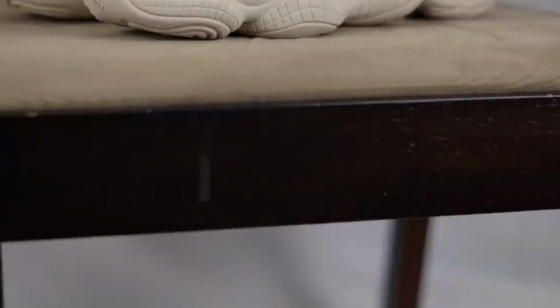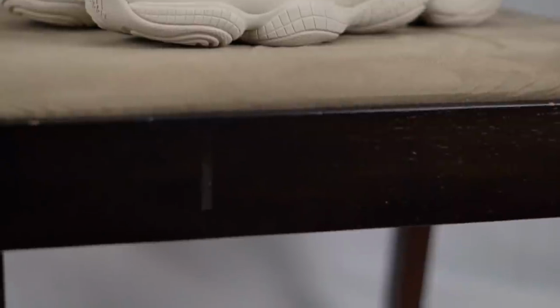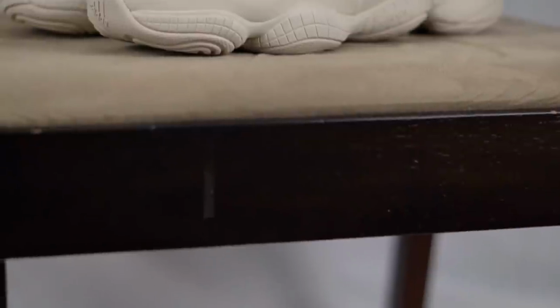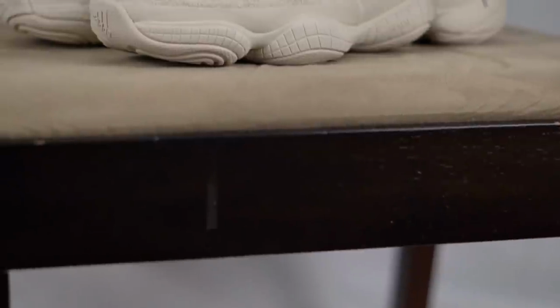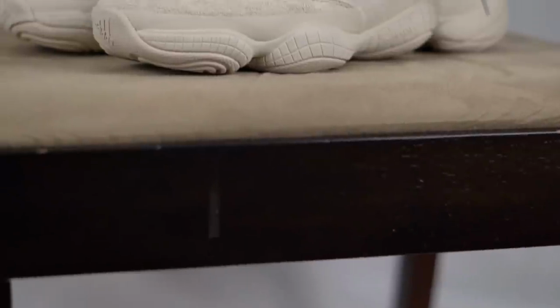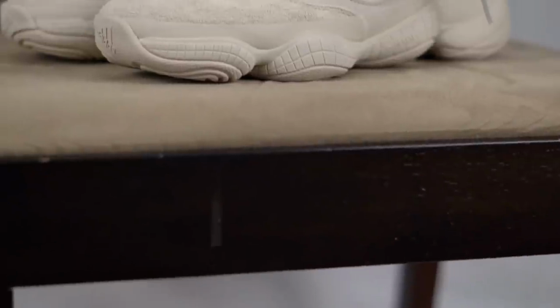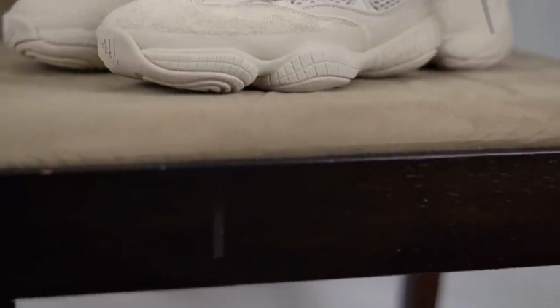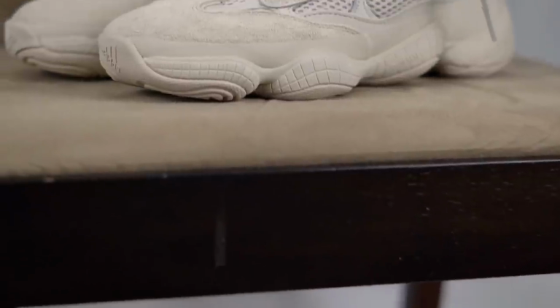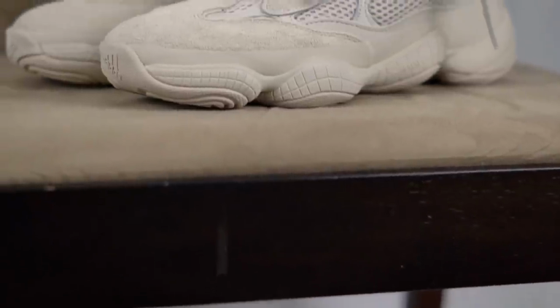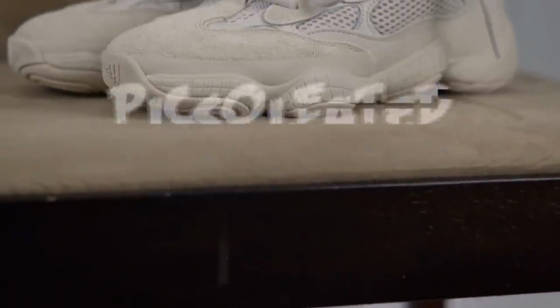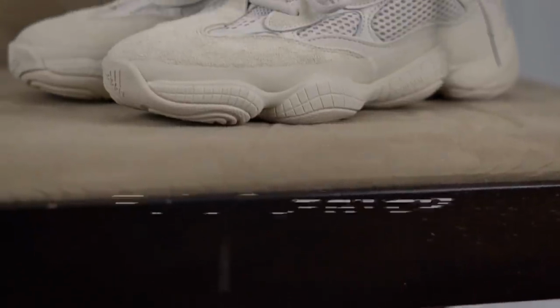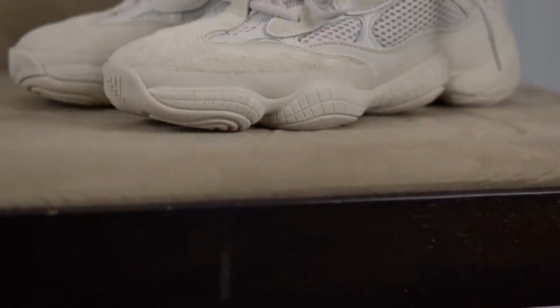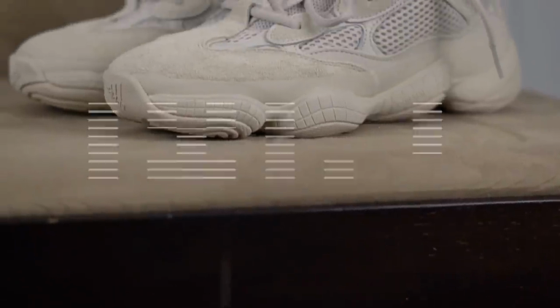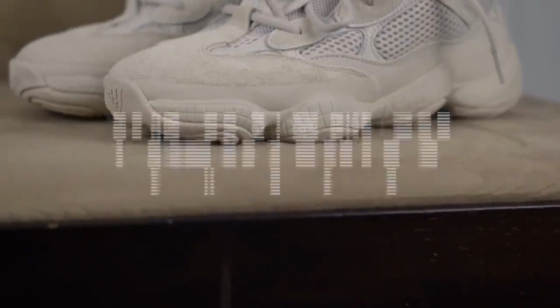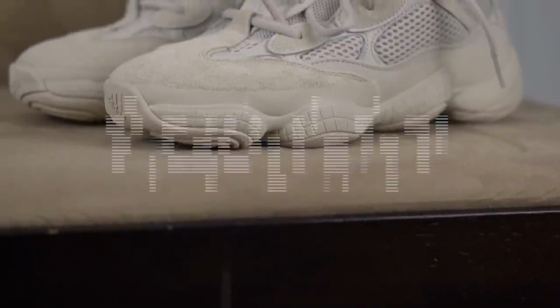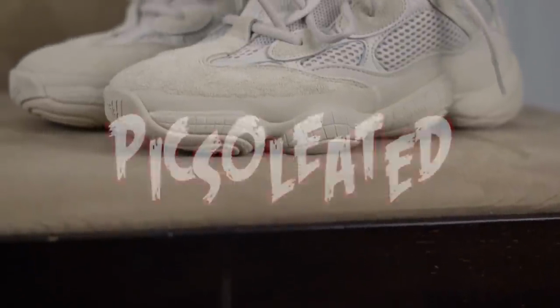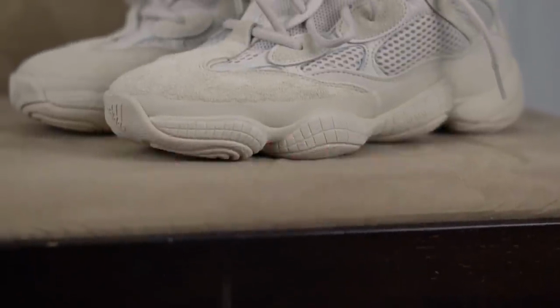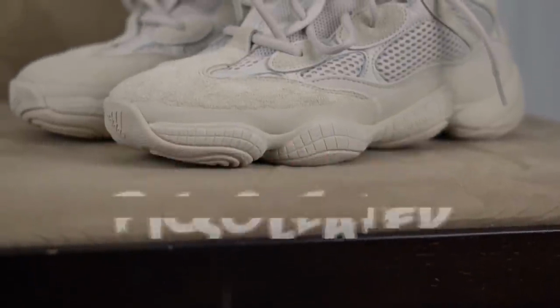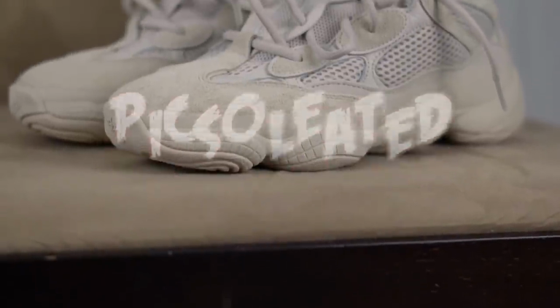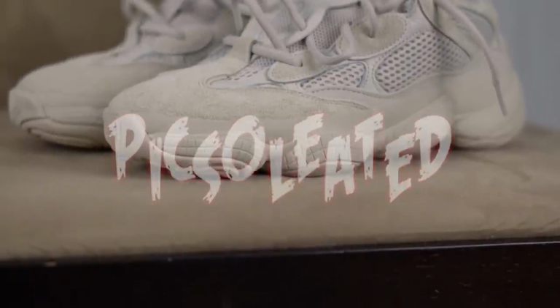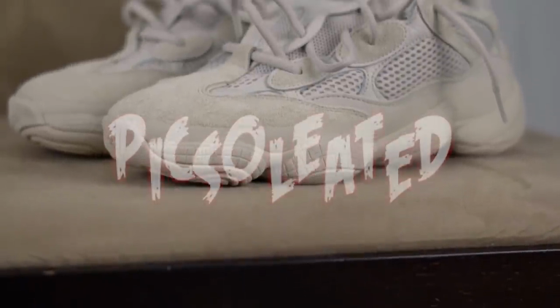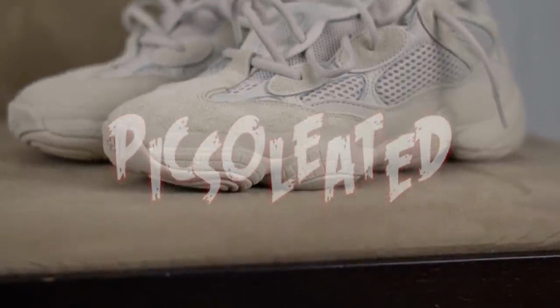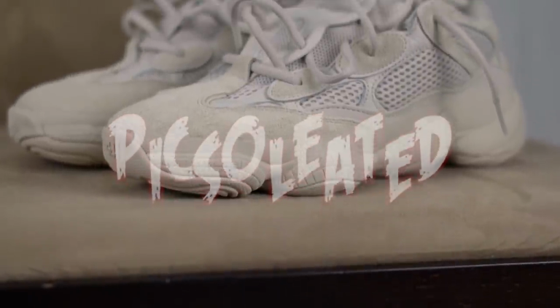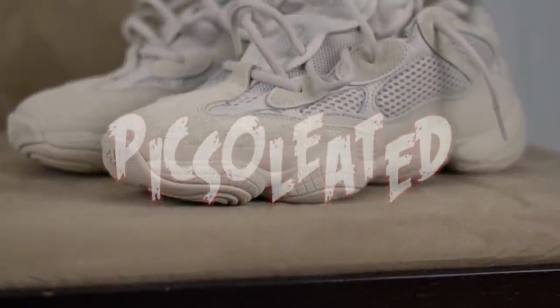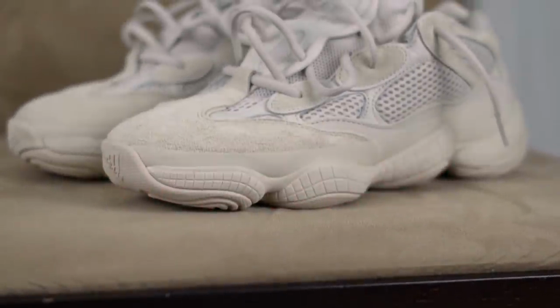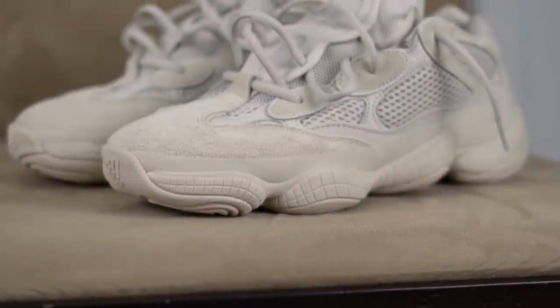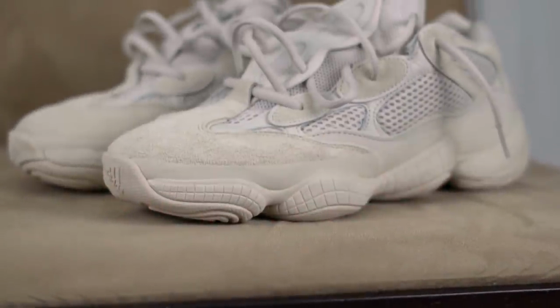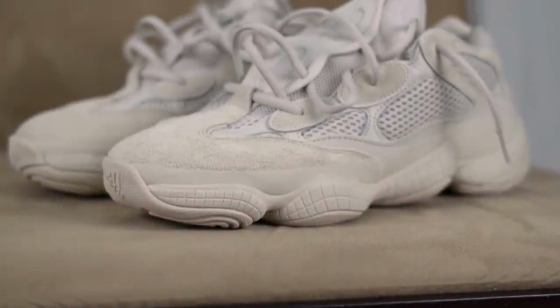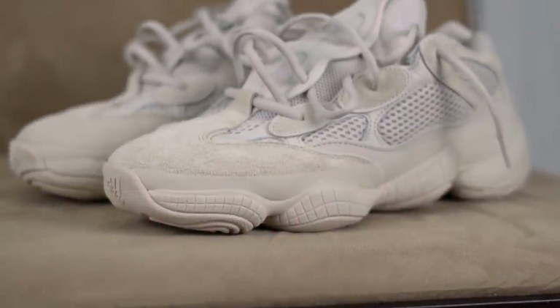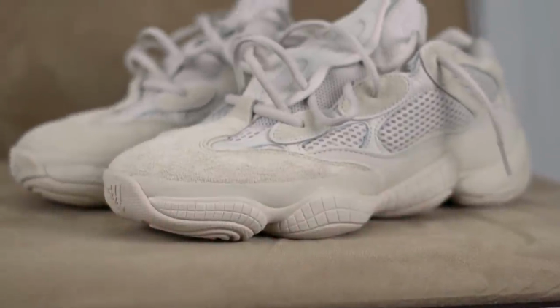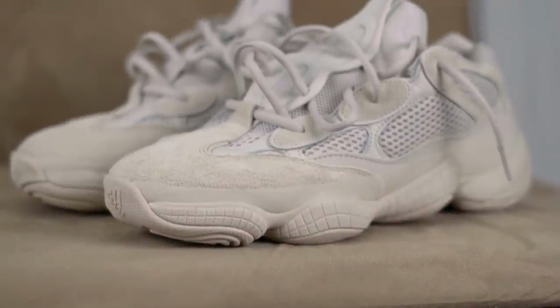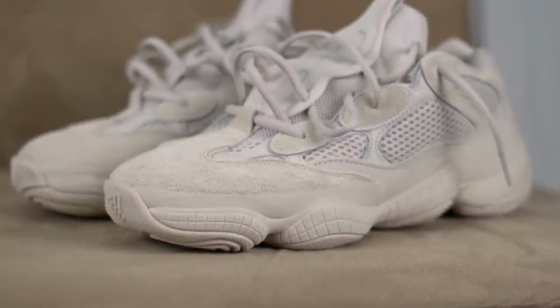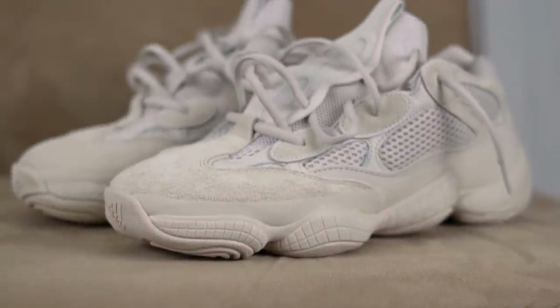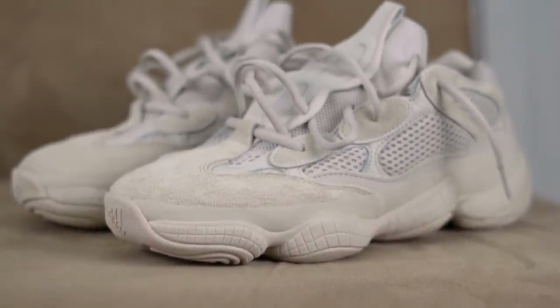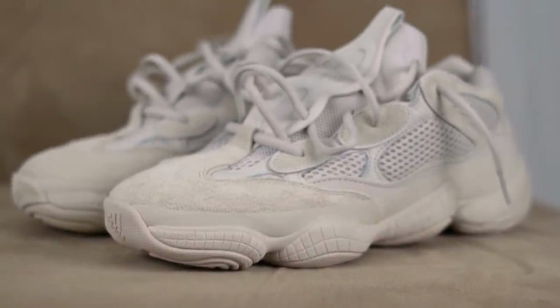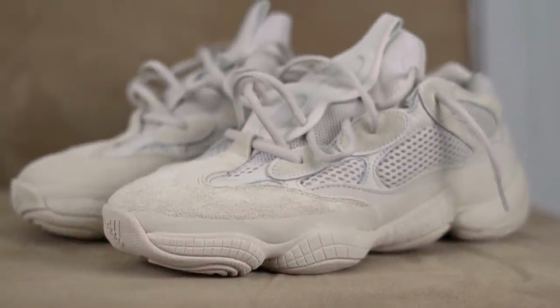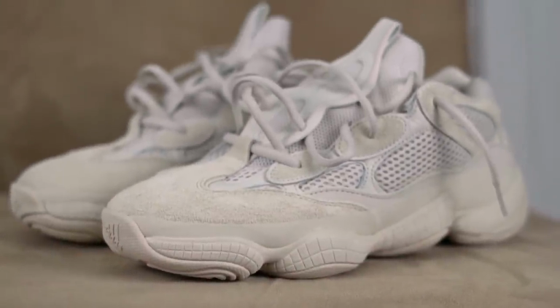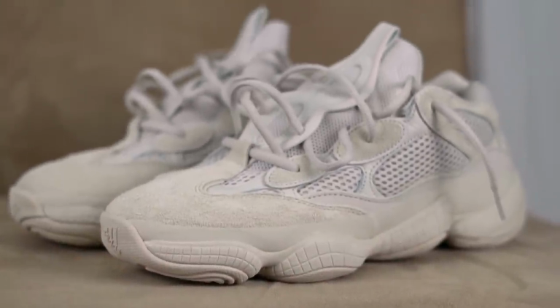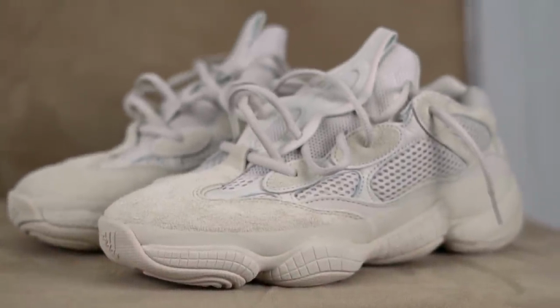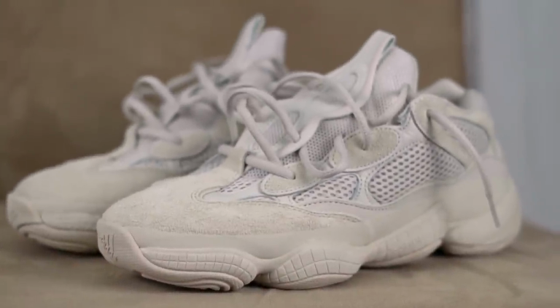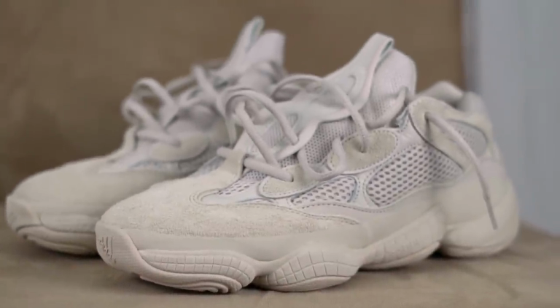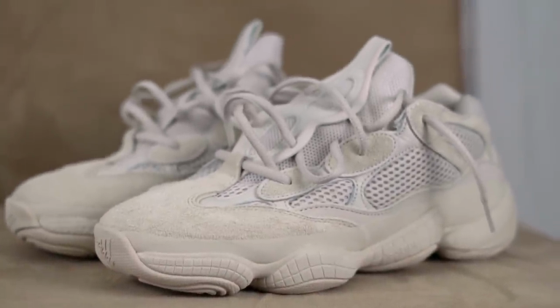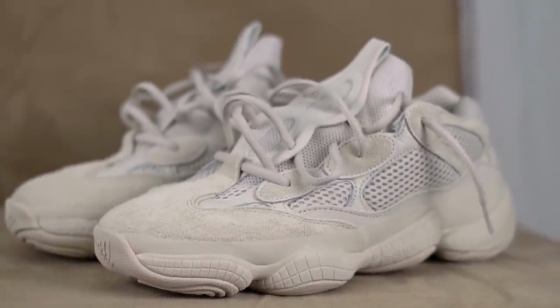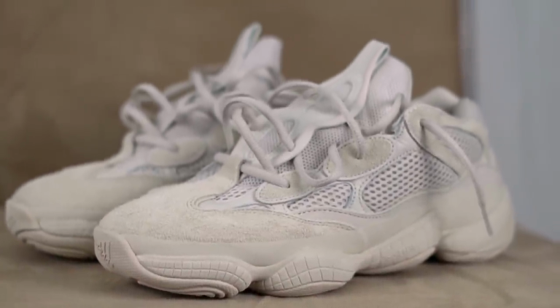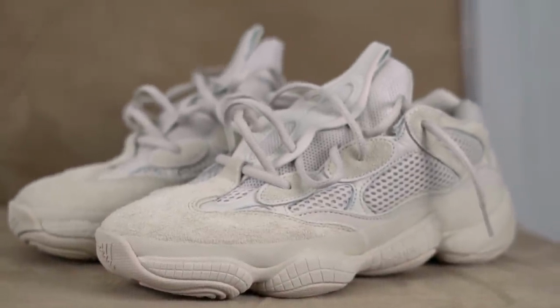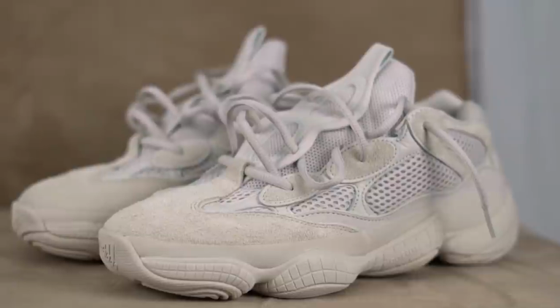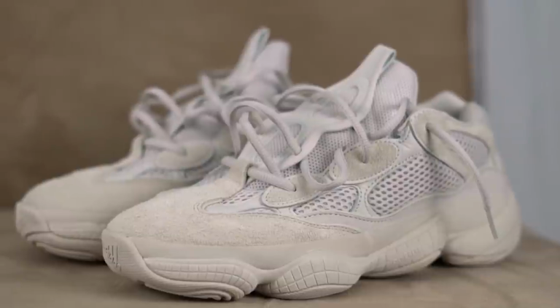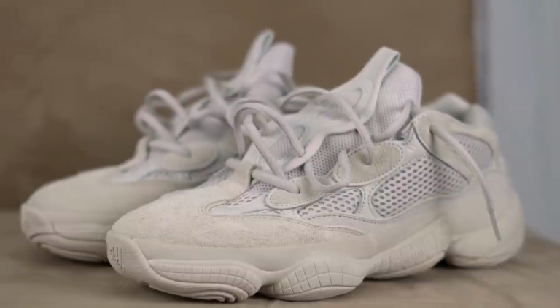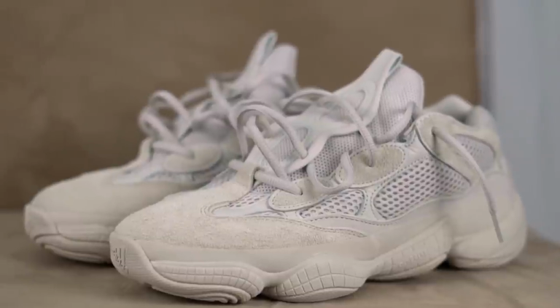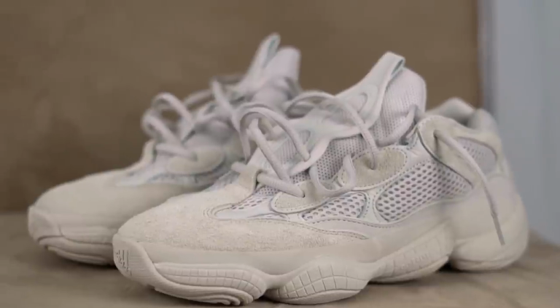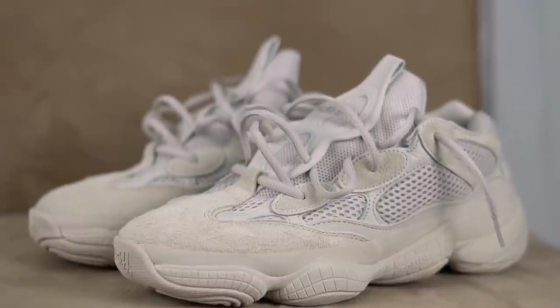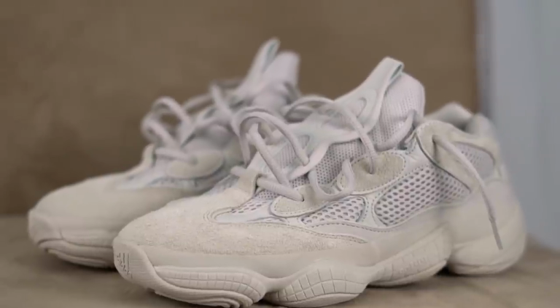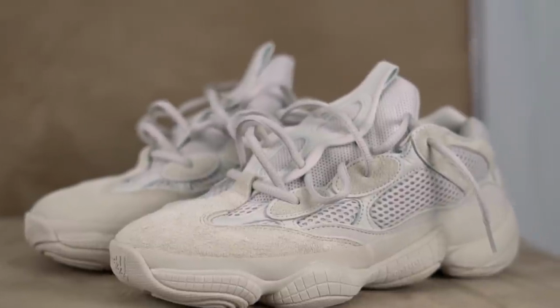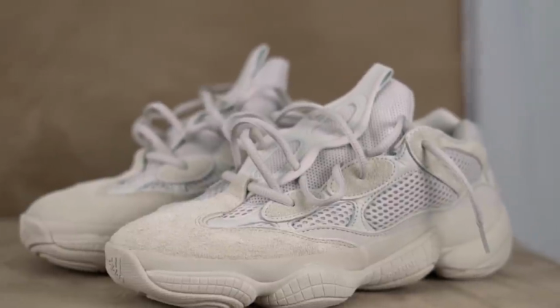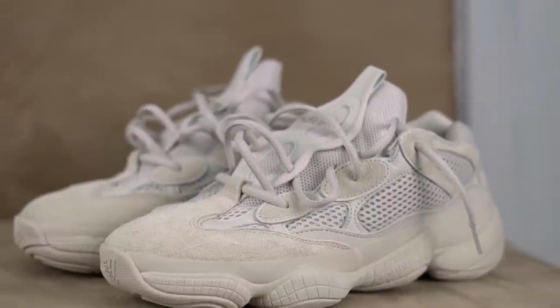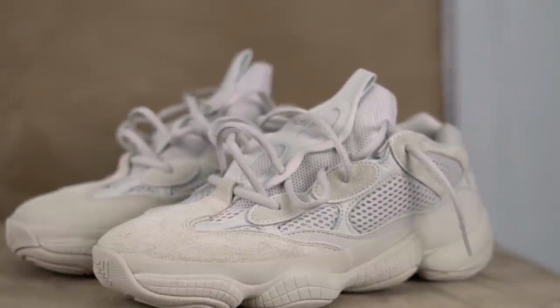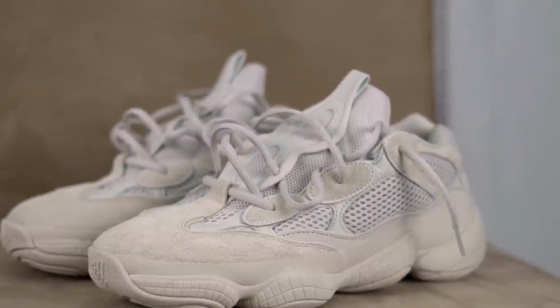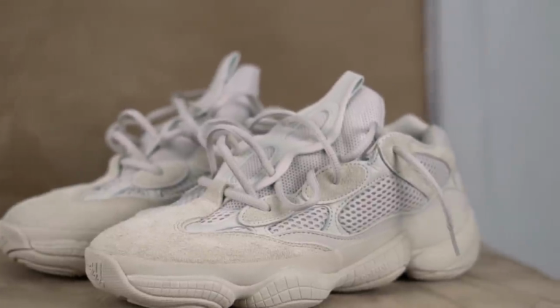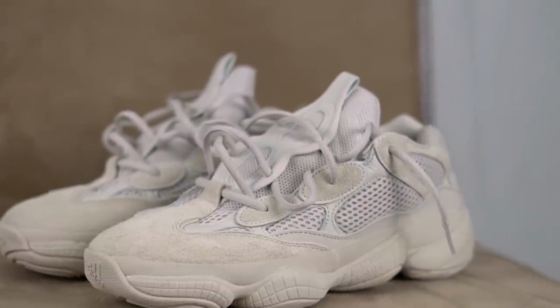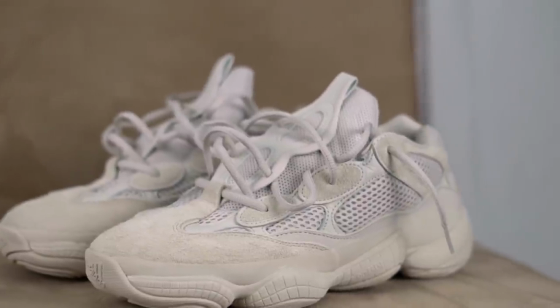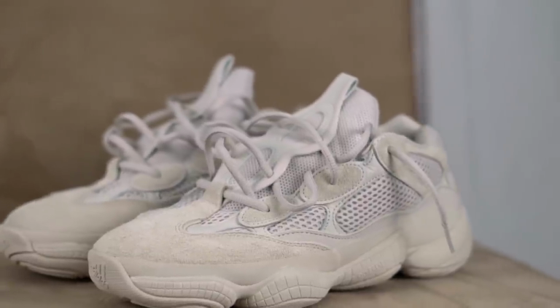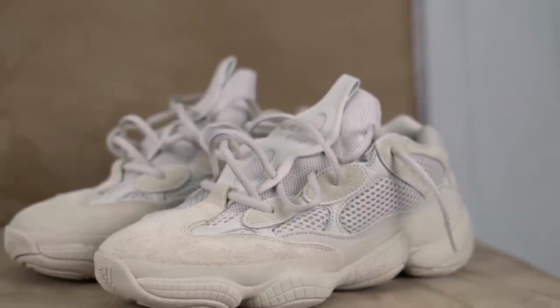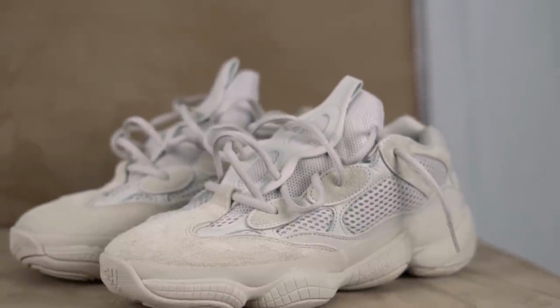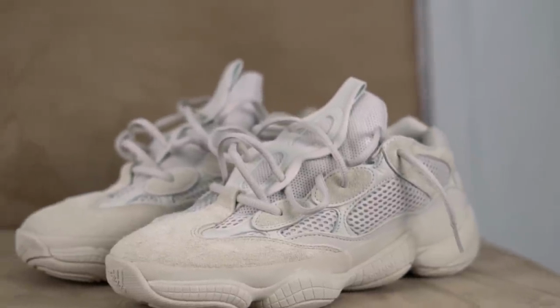What's going on guys, Pixelated here back at it again with another video. Today we are looking at the Yeezy 500 in the blush colorway and how to style it.